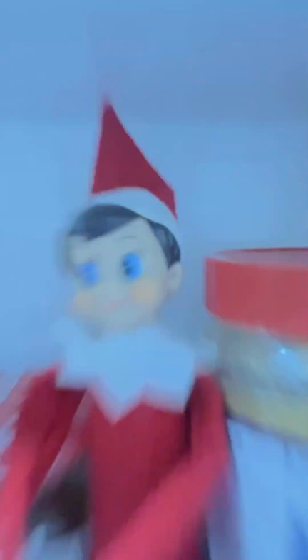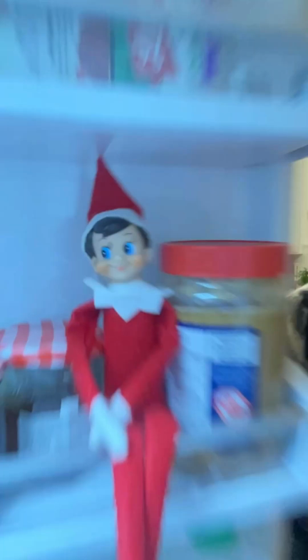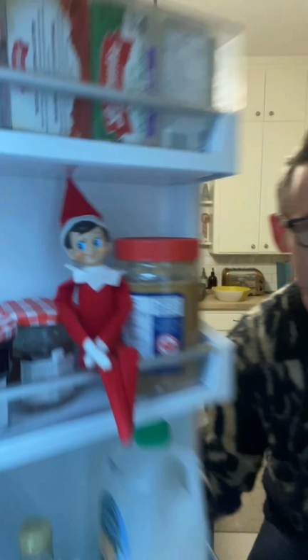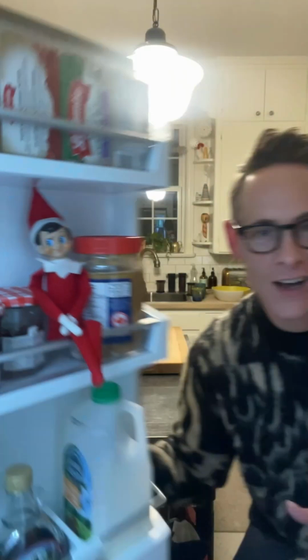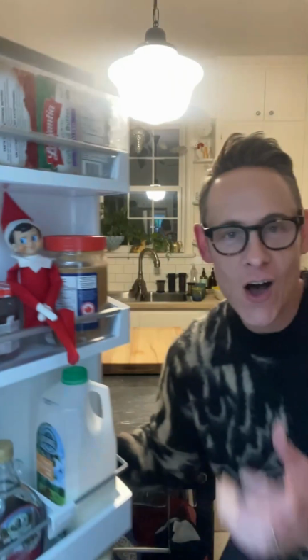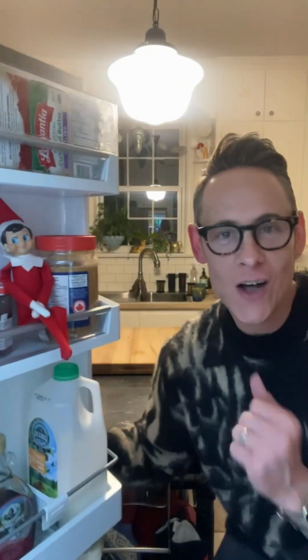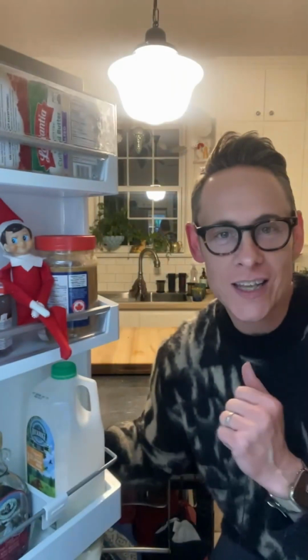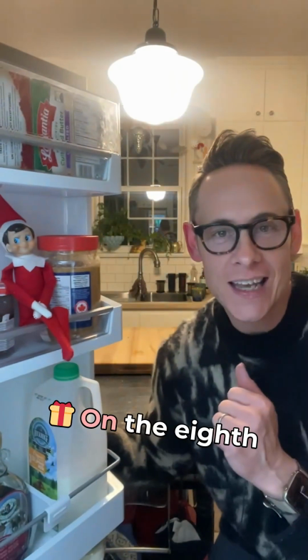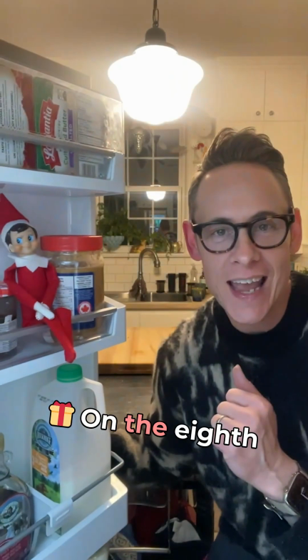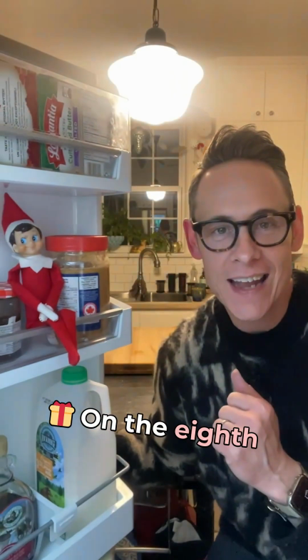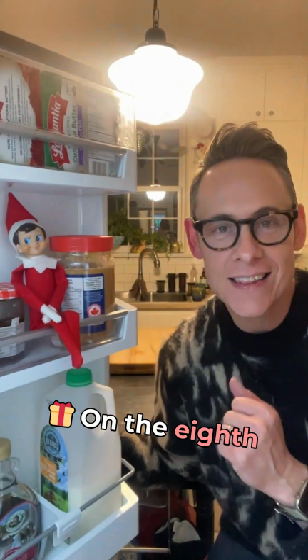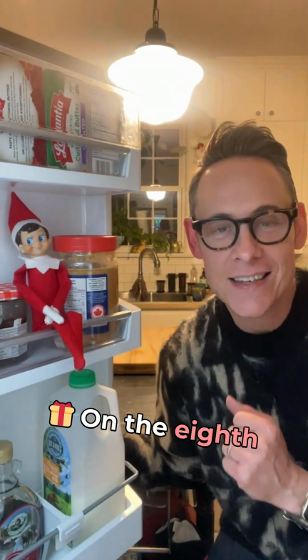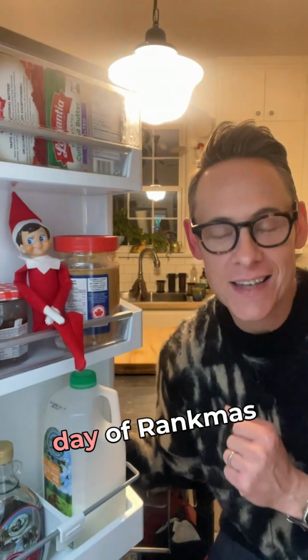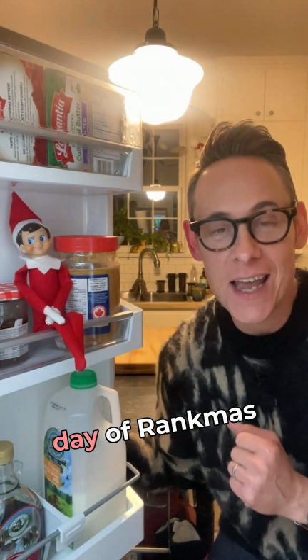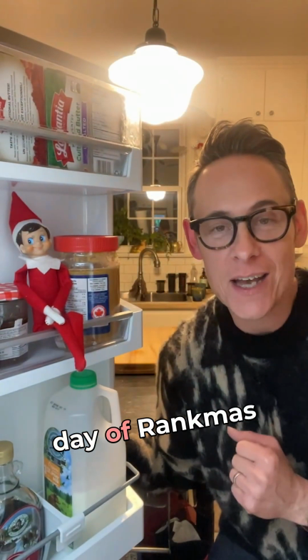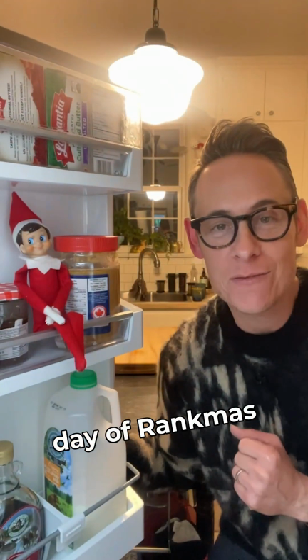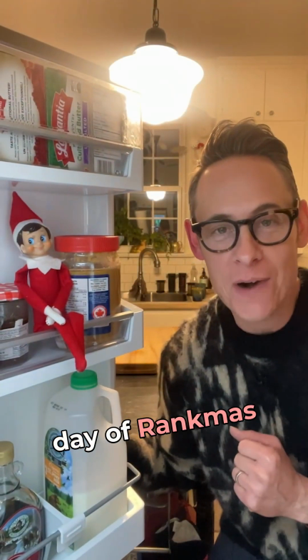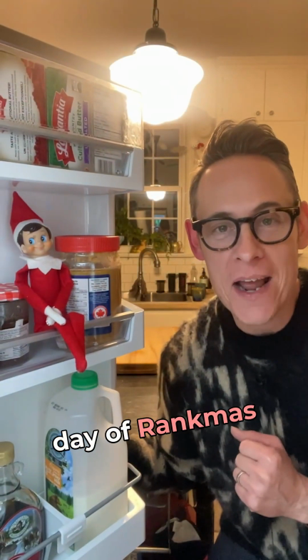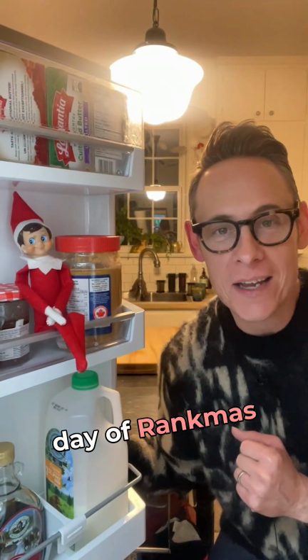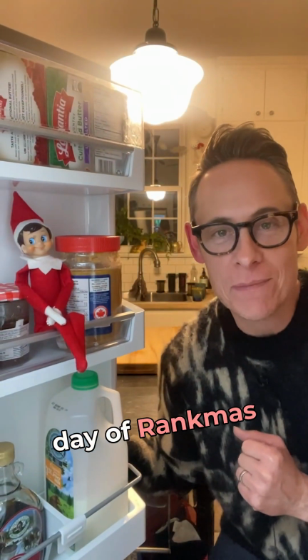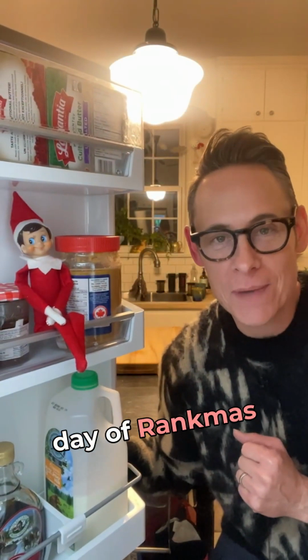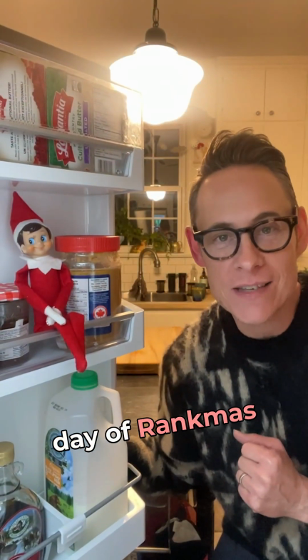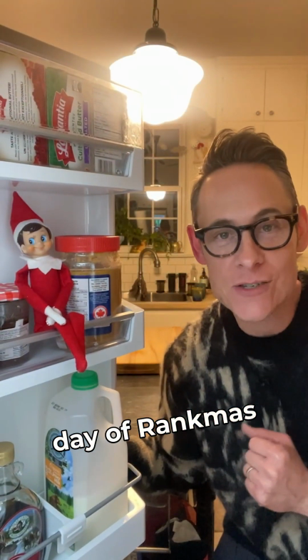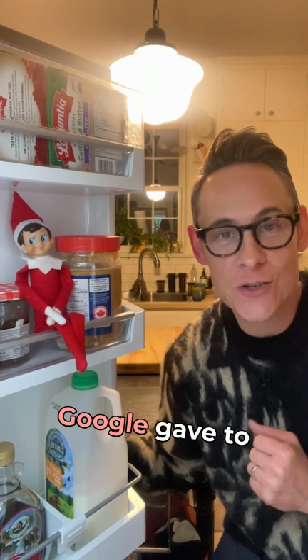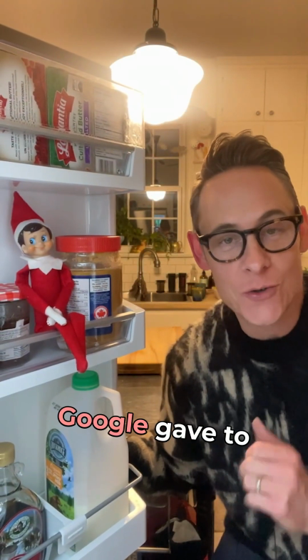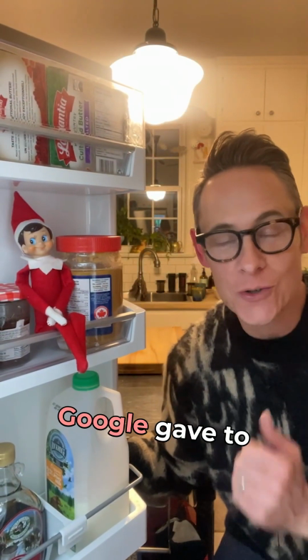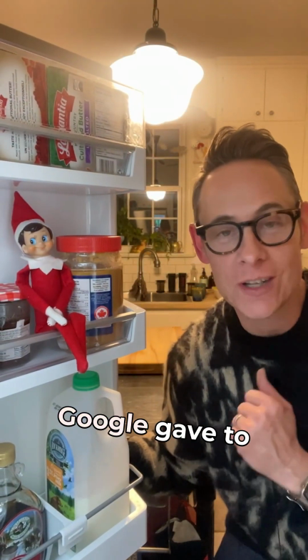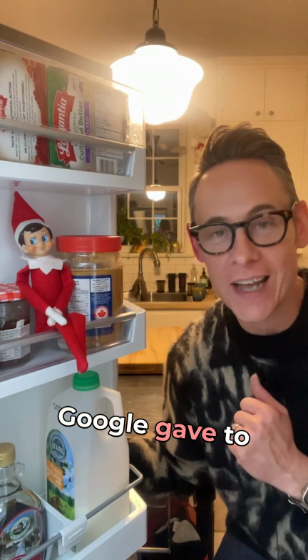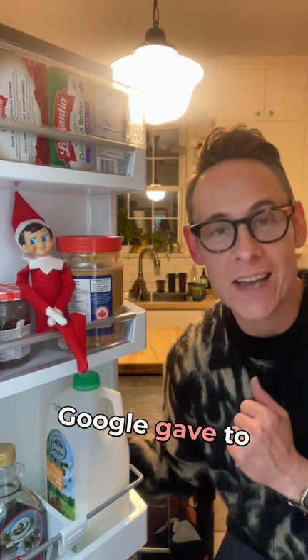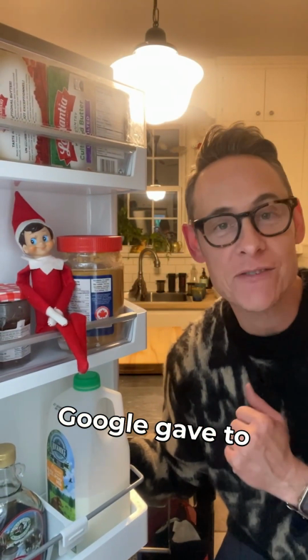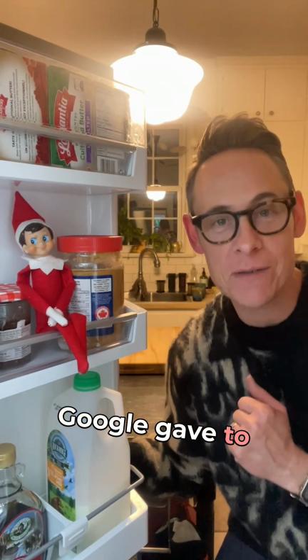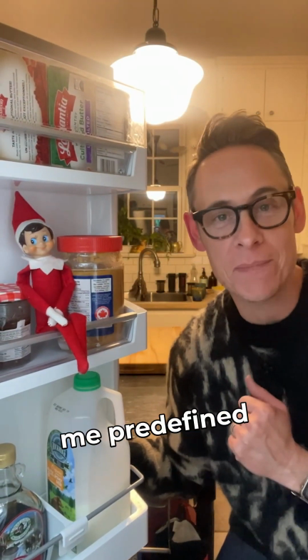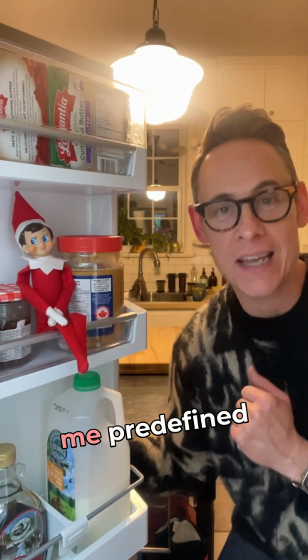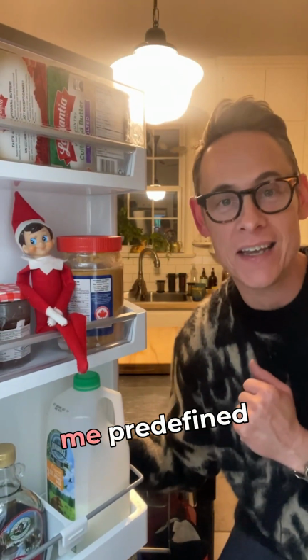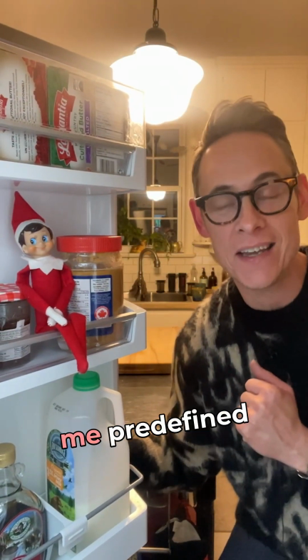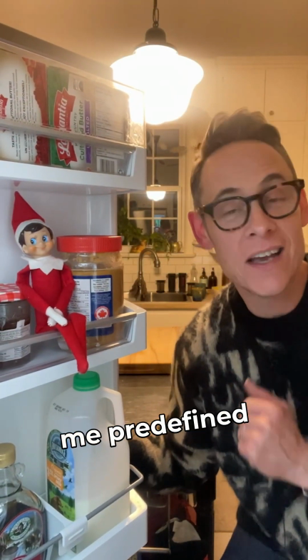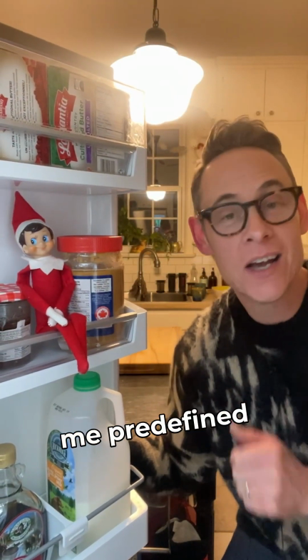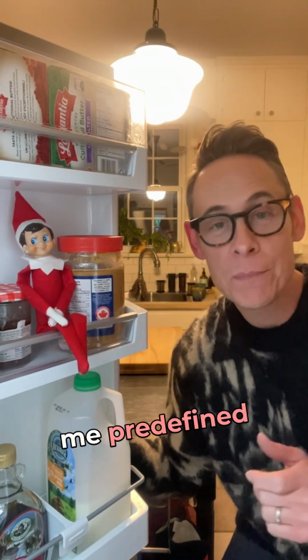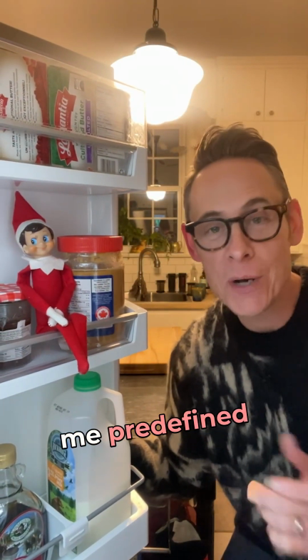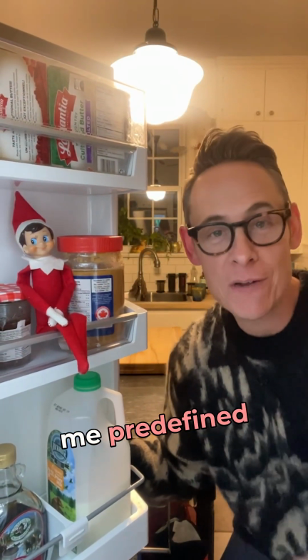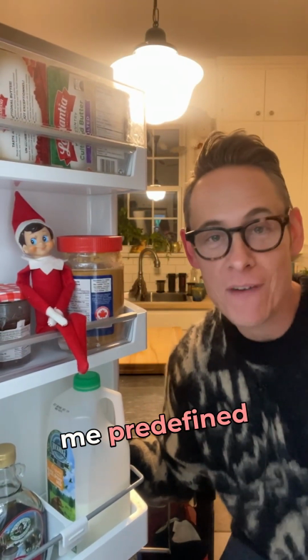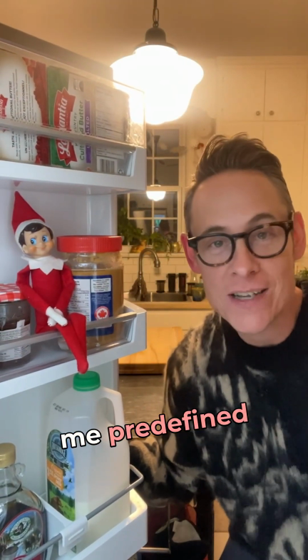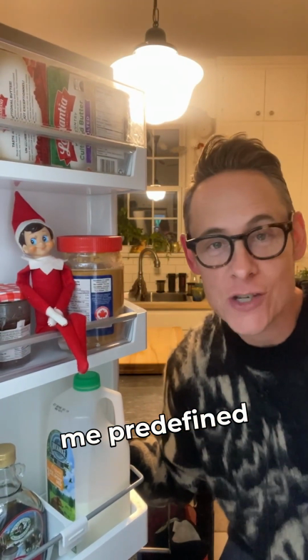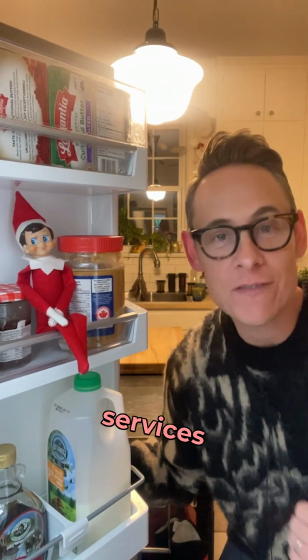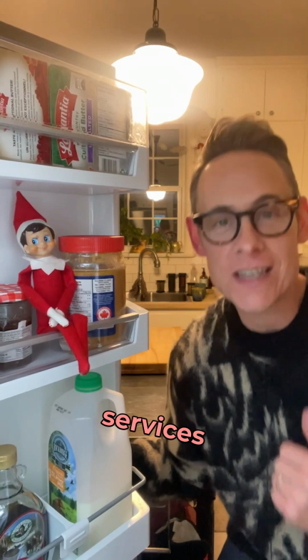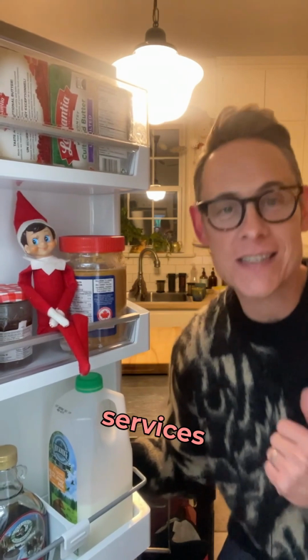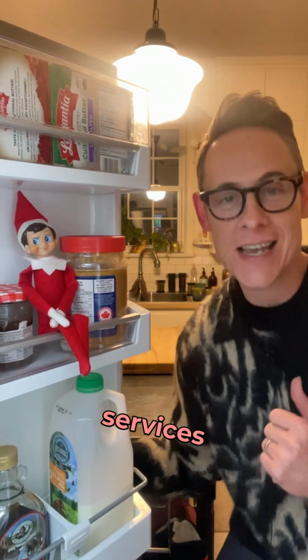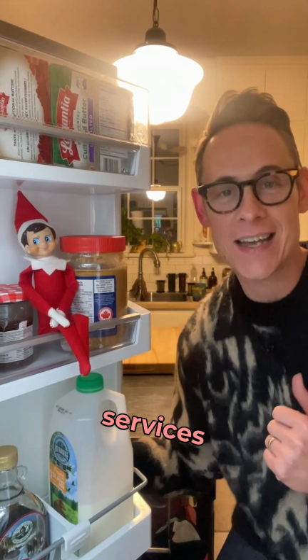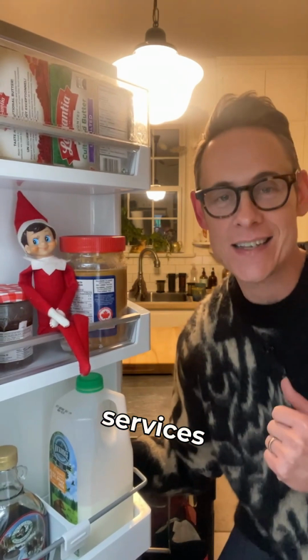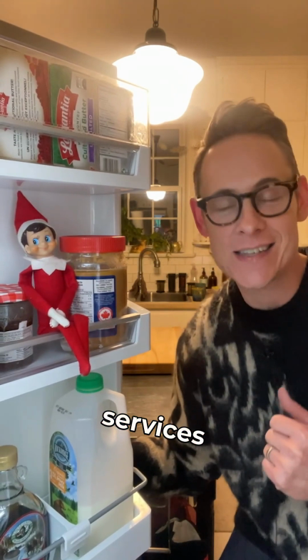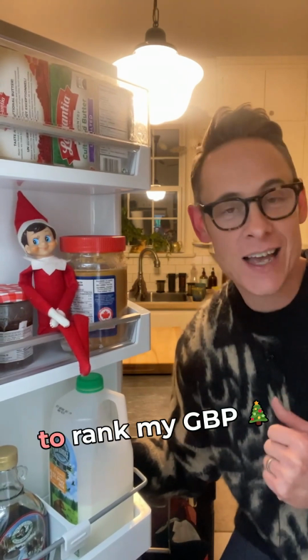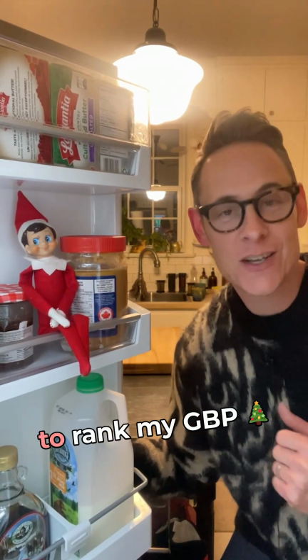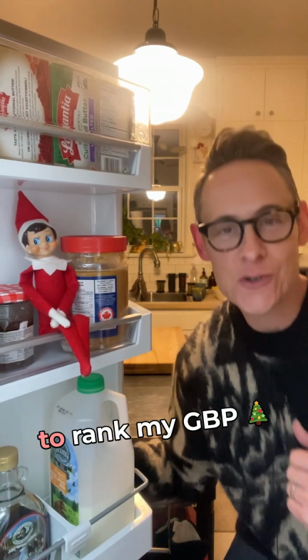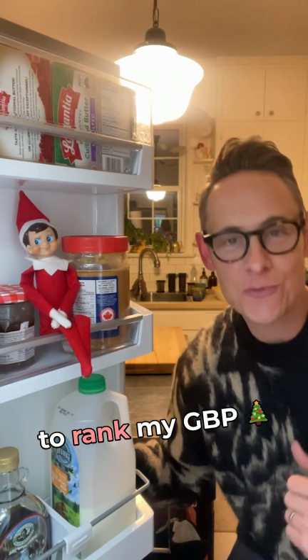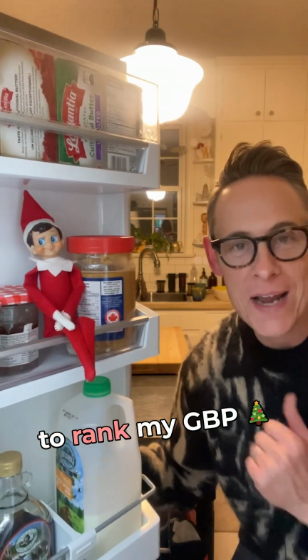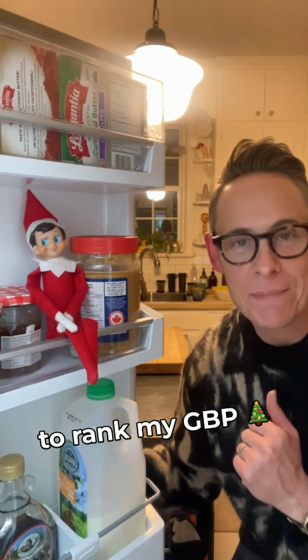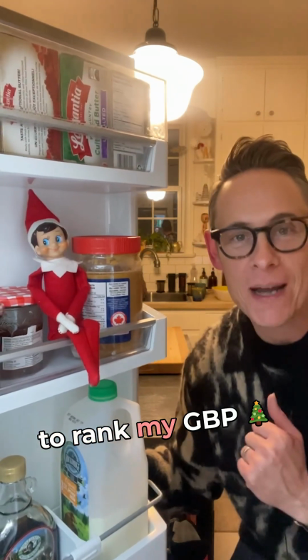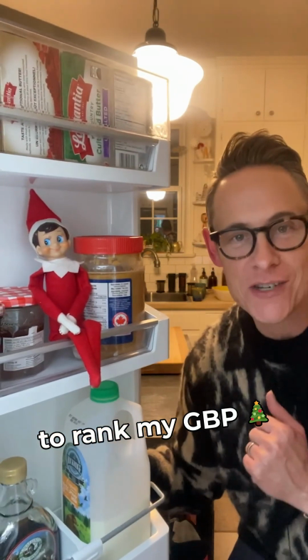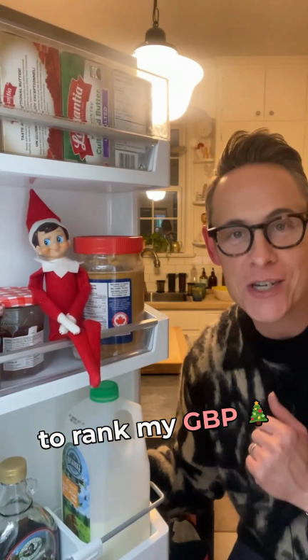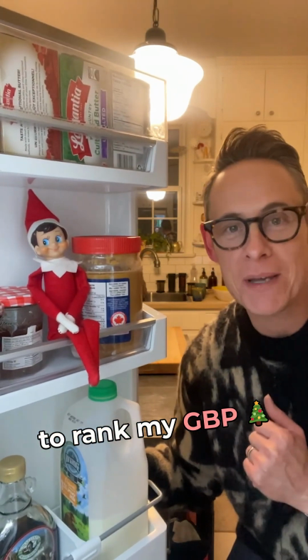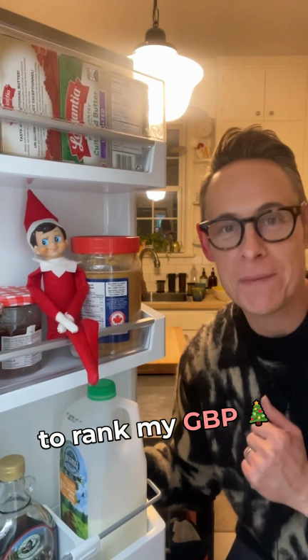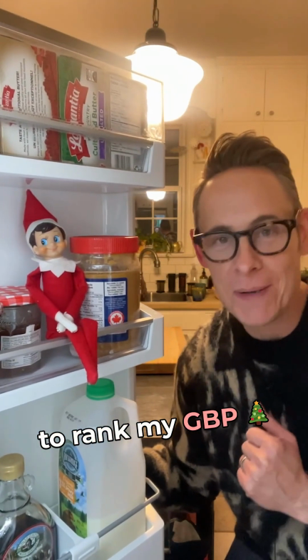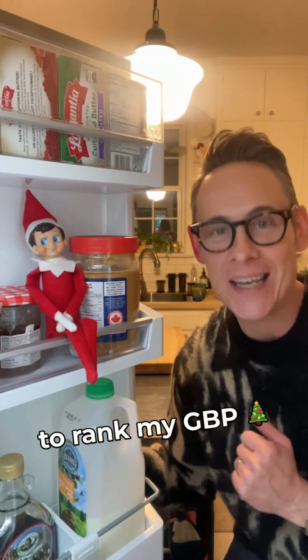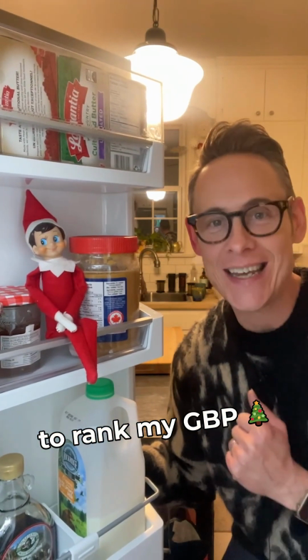On the eighth day of Rank Miss, Google gave to me predefined services to rank my GBP.